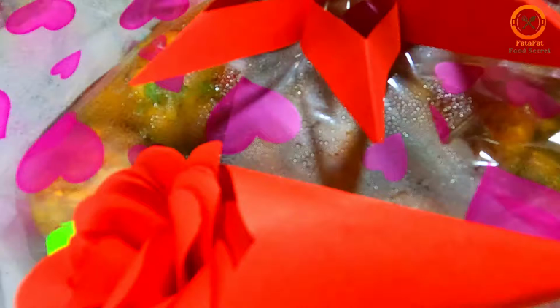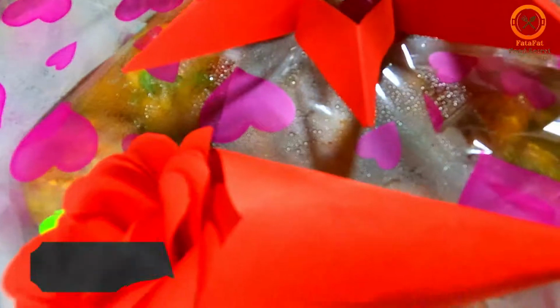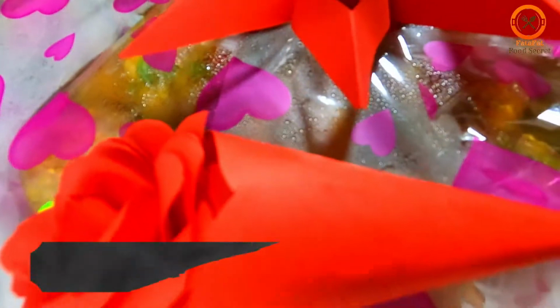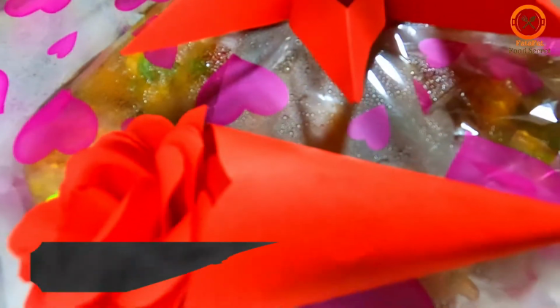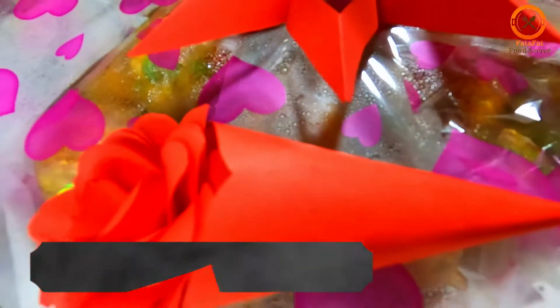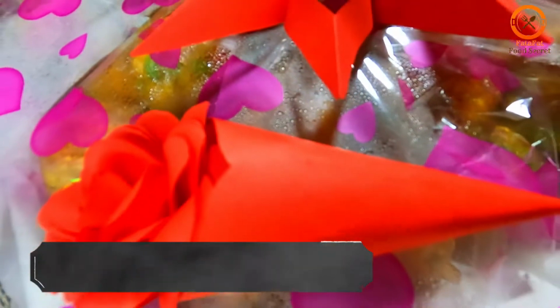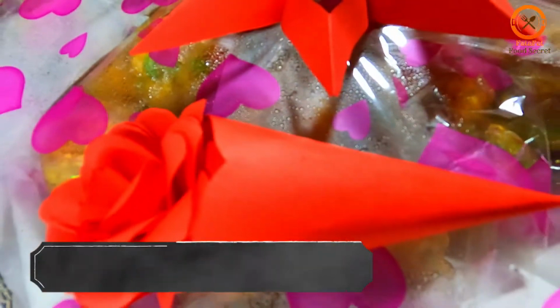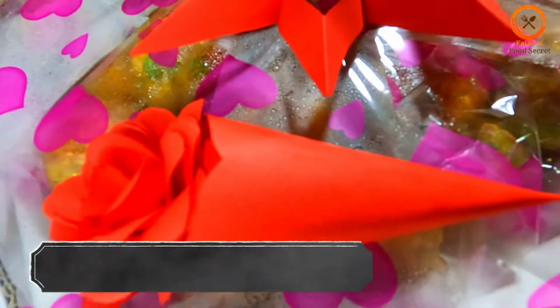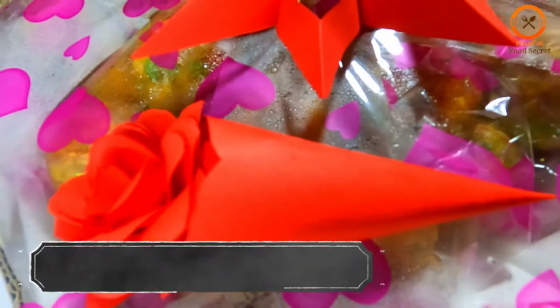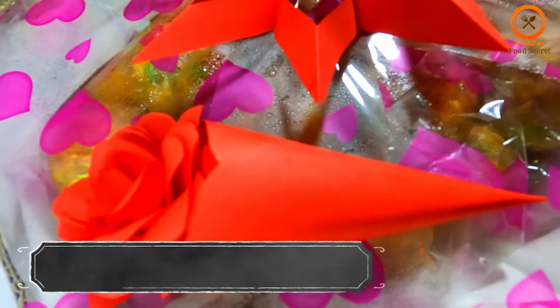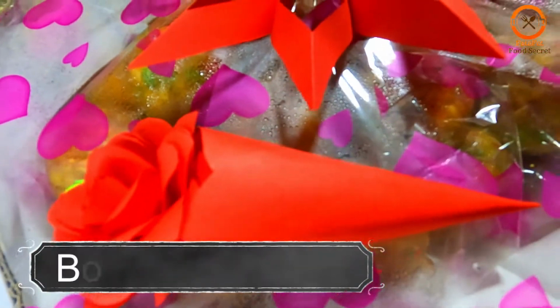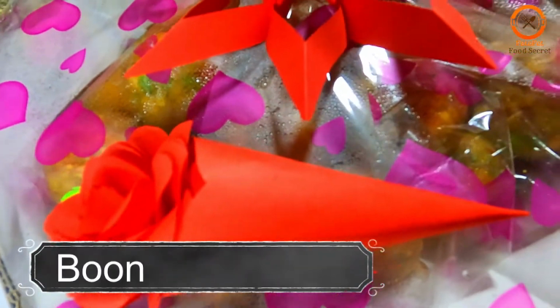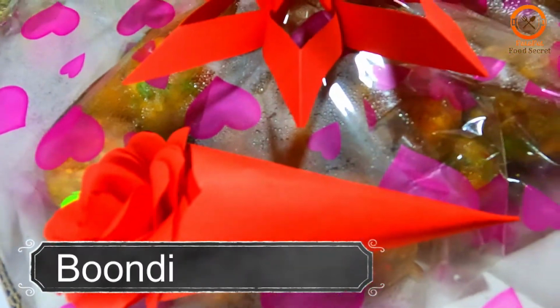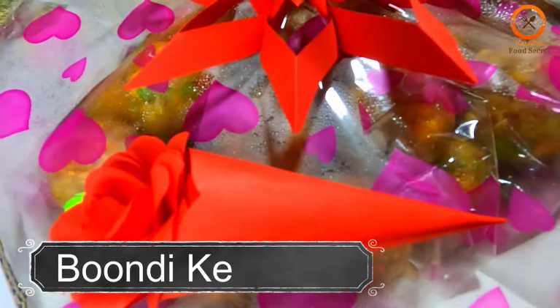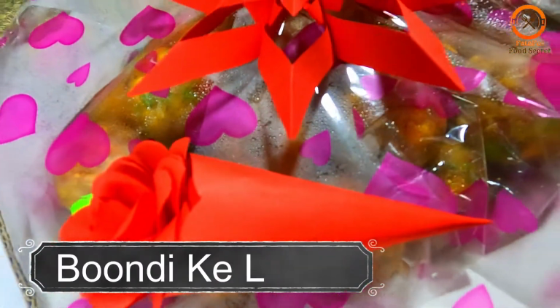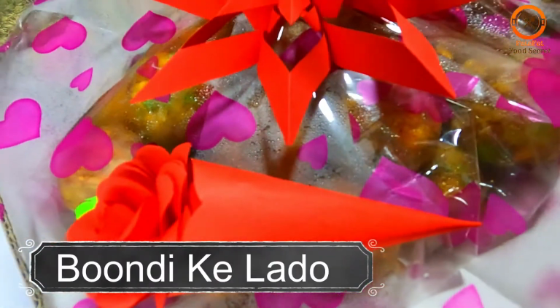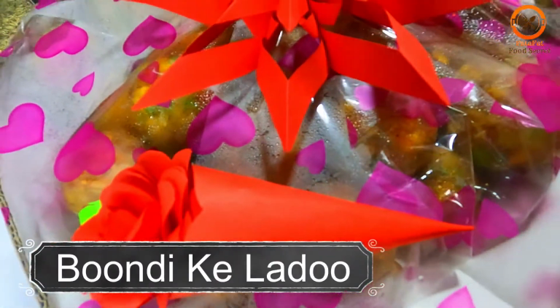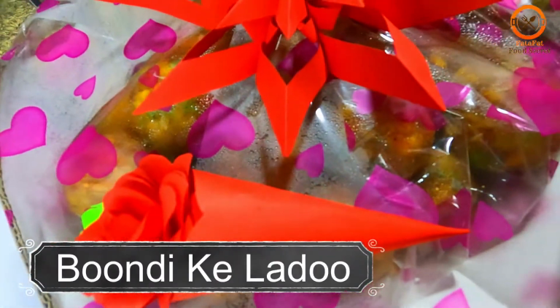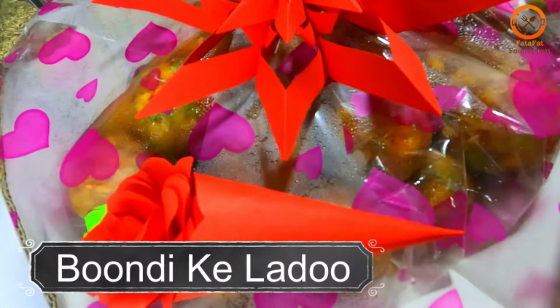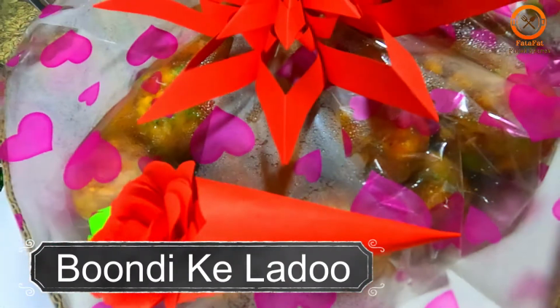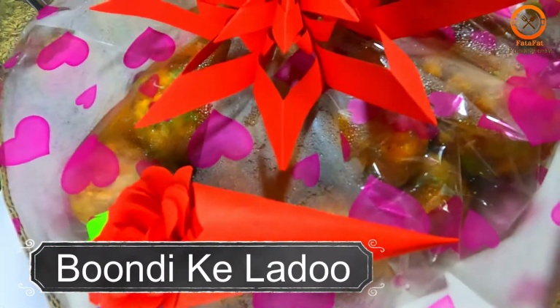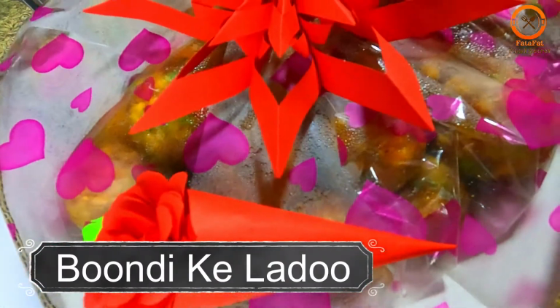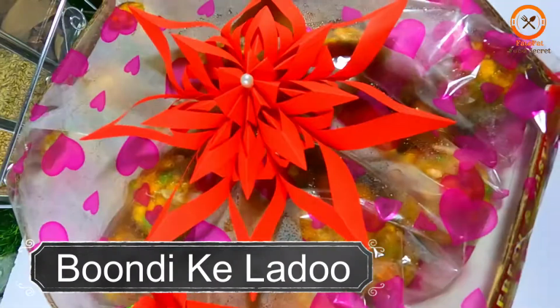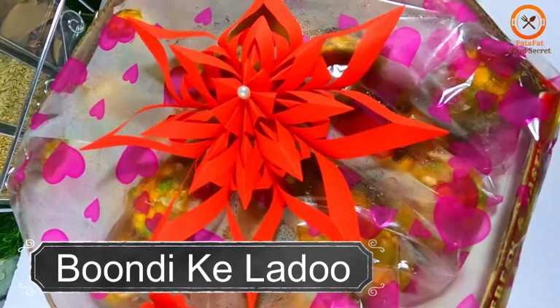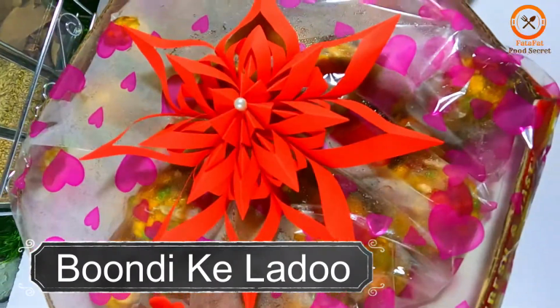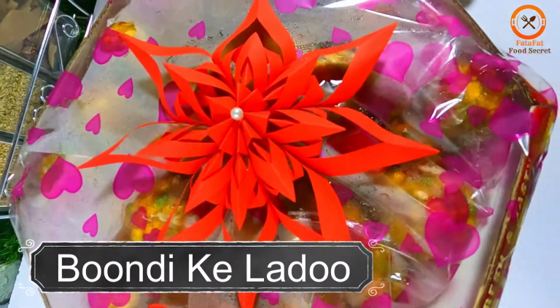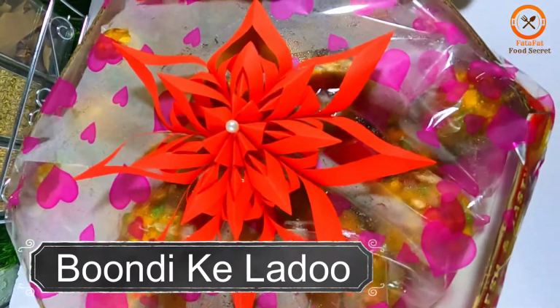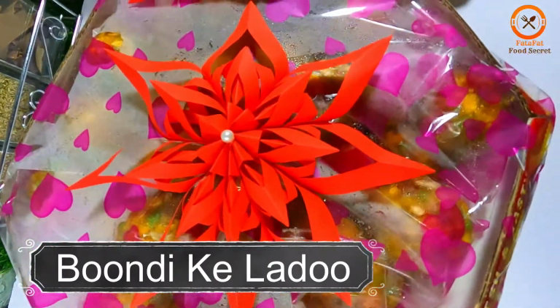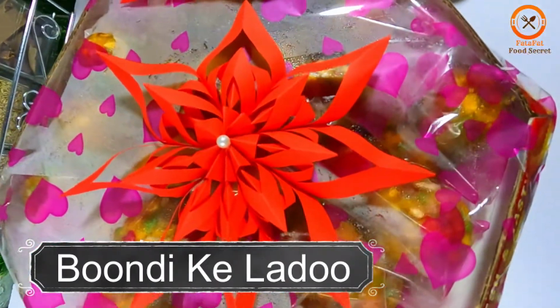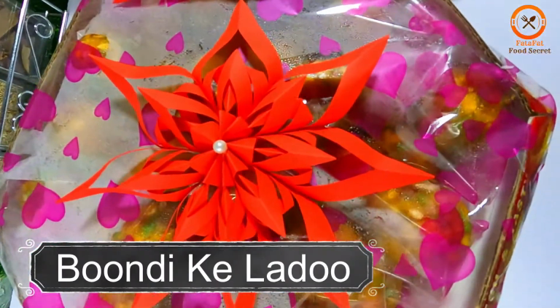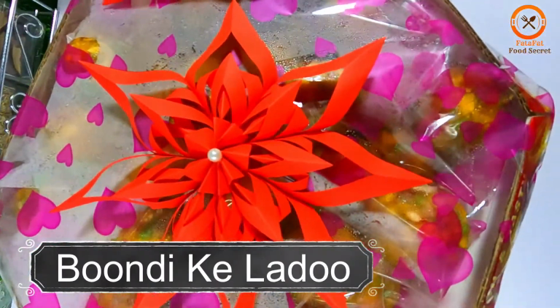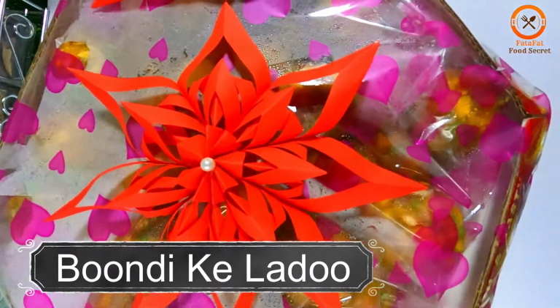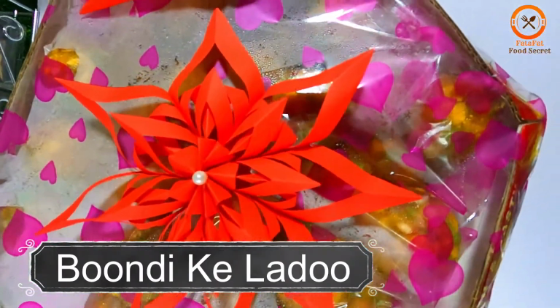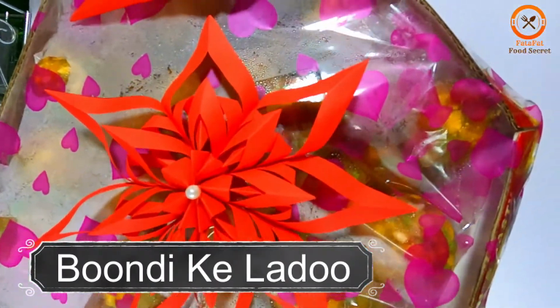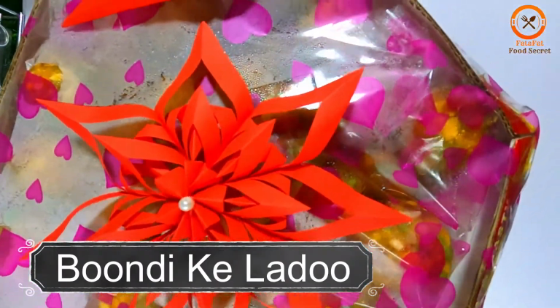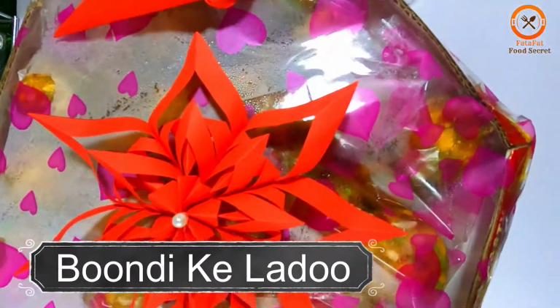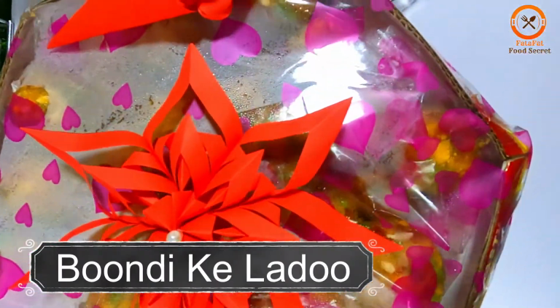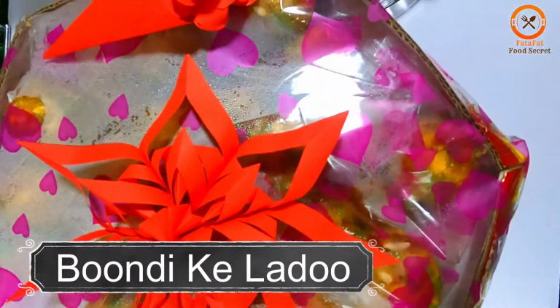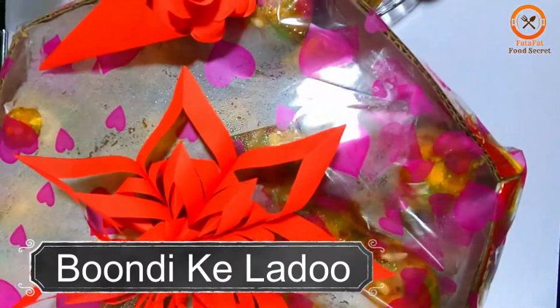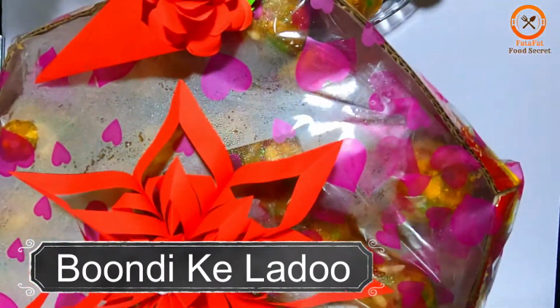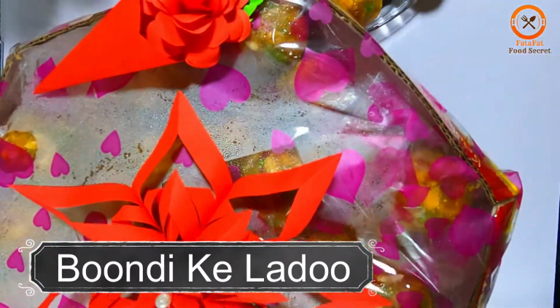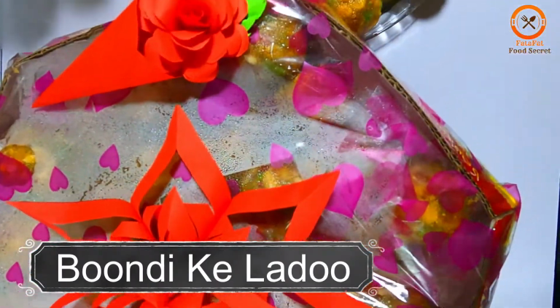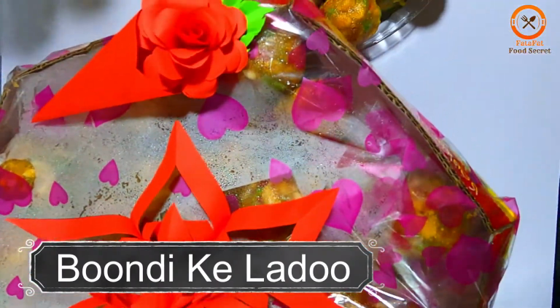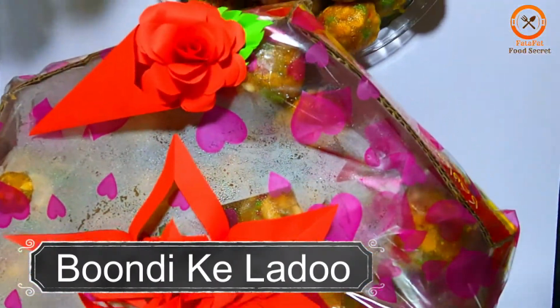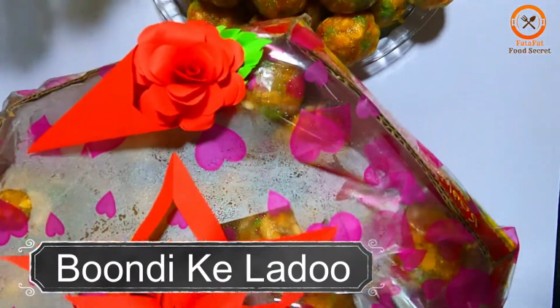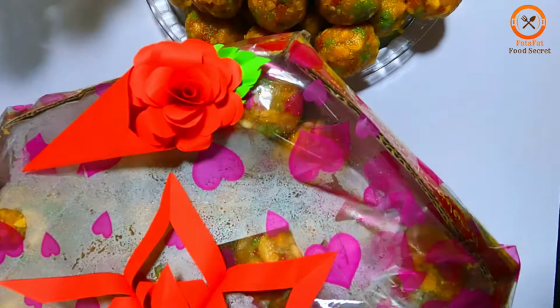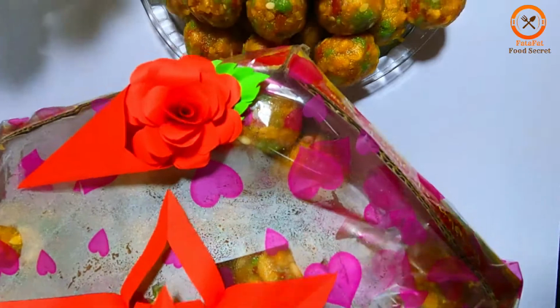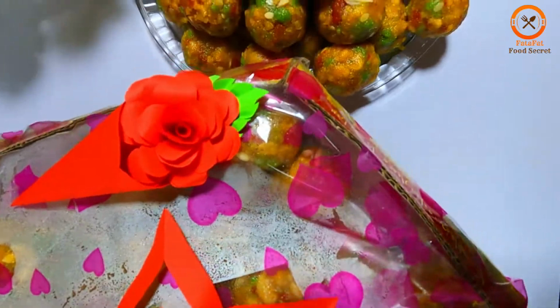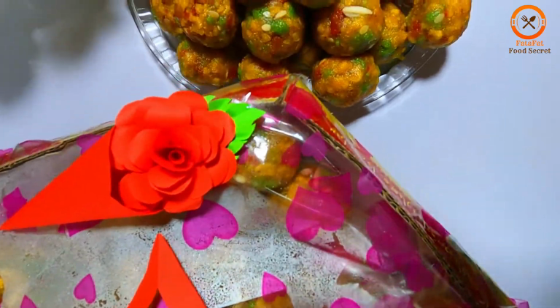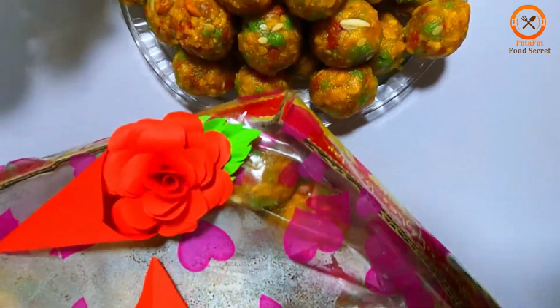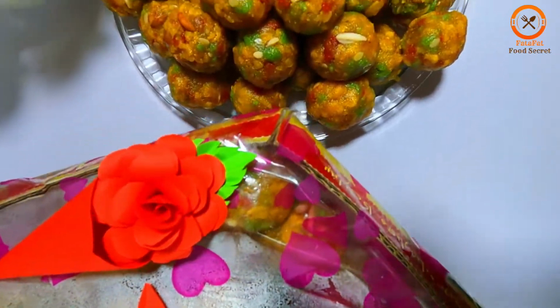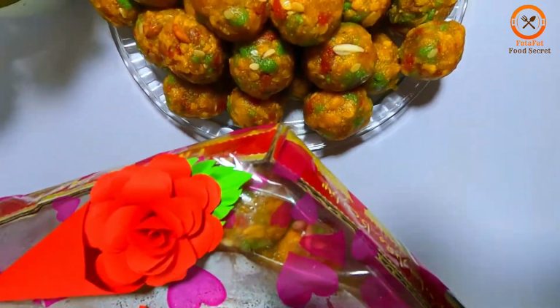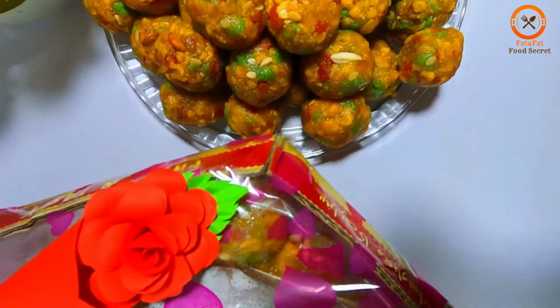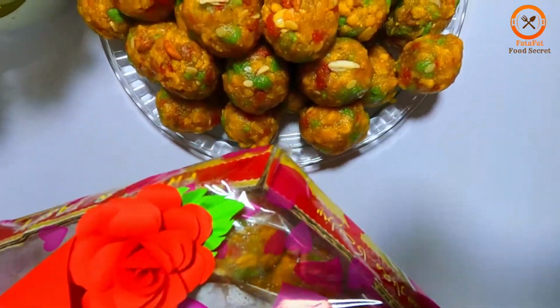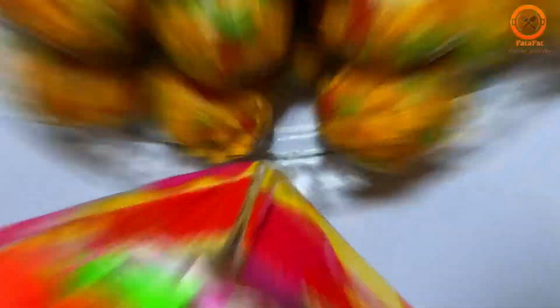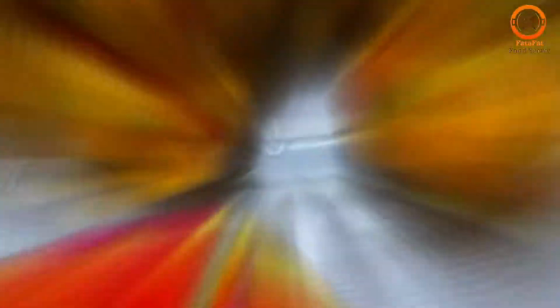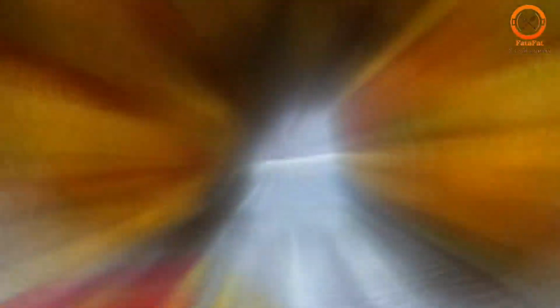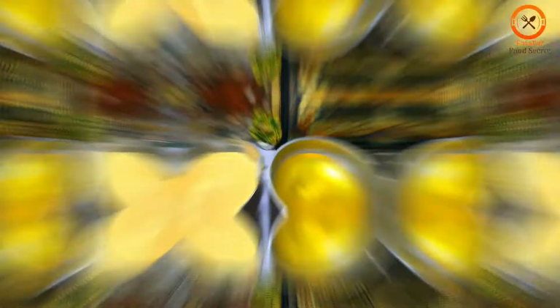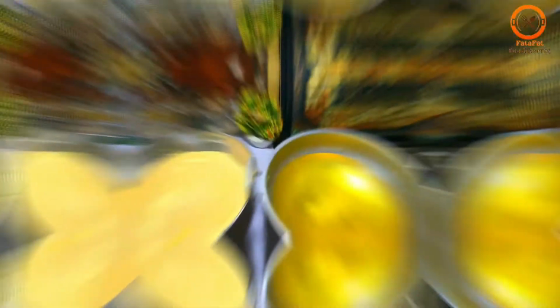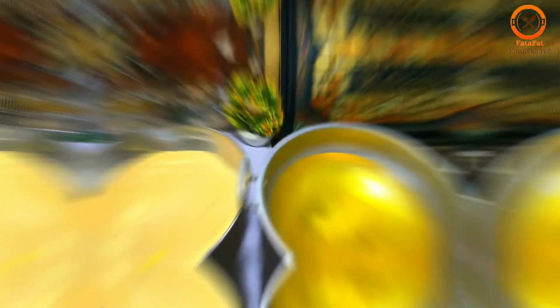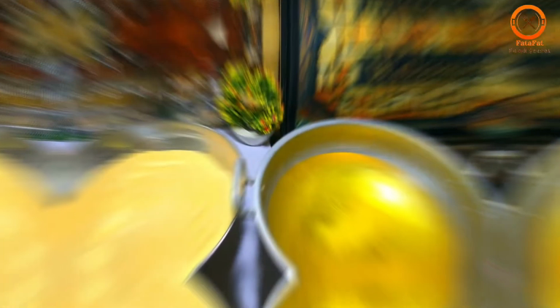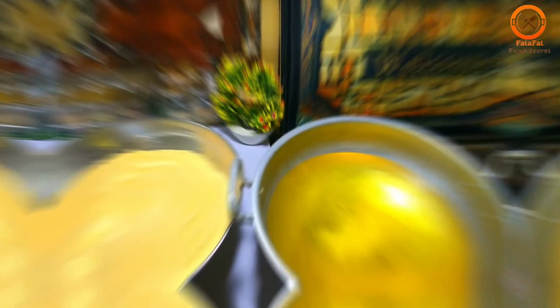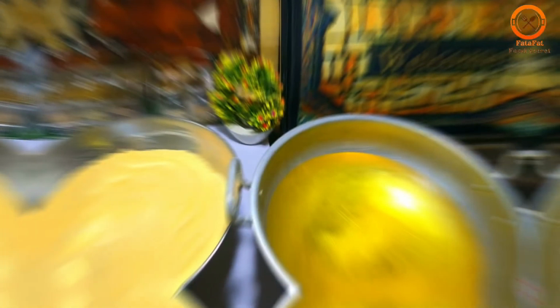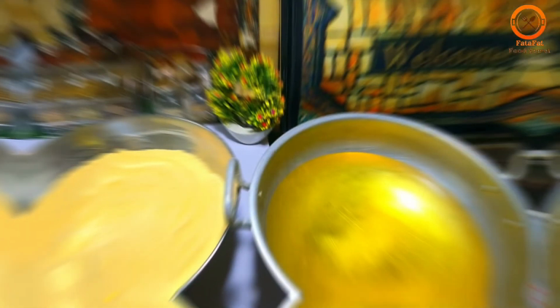Bismillah ar-Rahman ar-Rahim. Assalamualaikum, I will teach you to make lato.